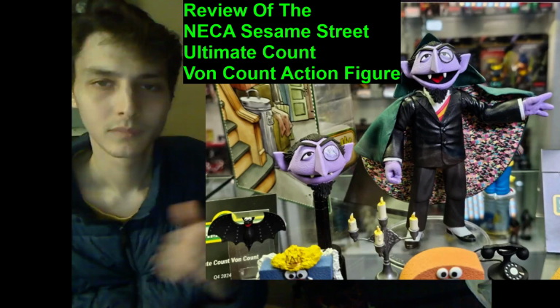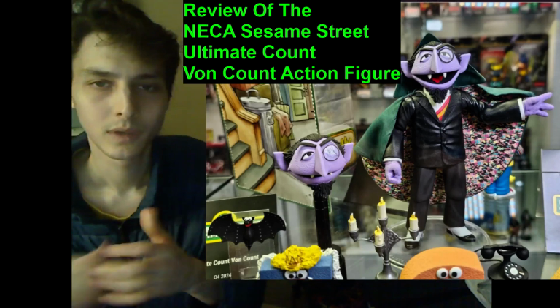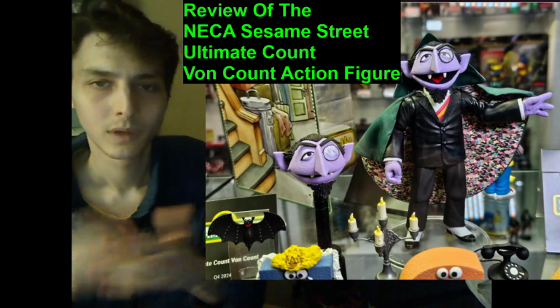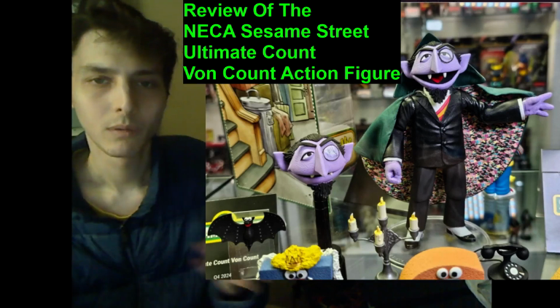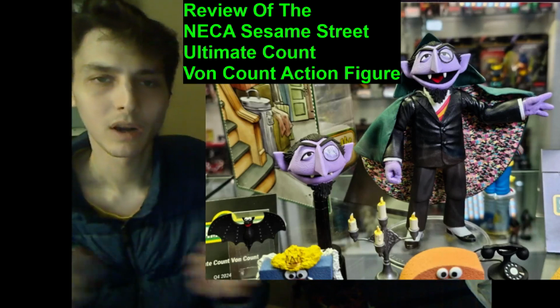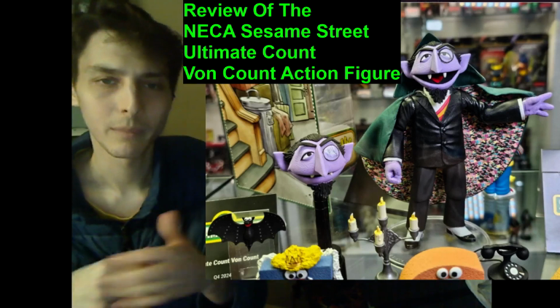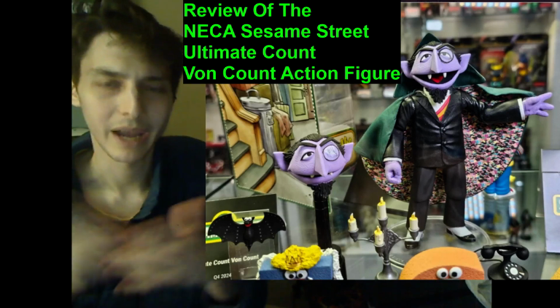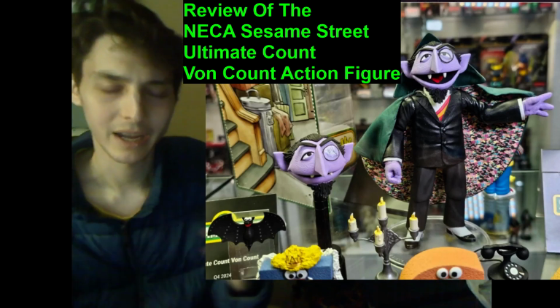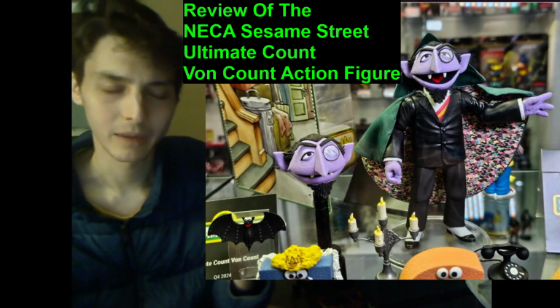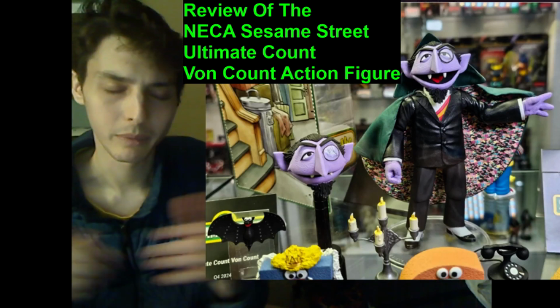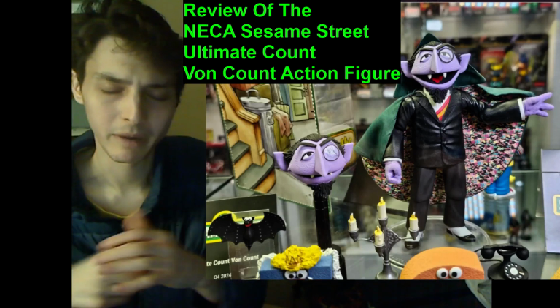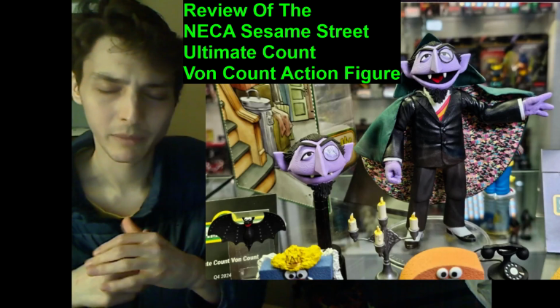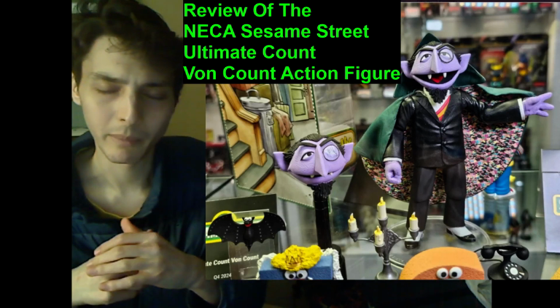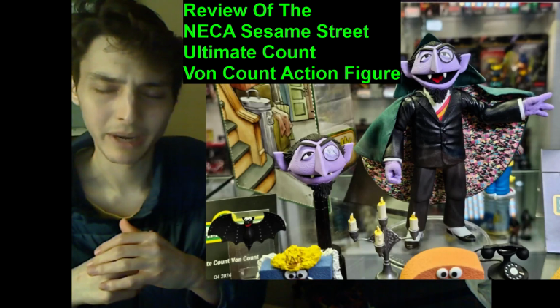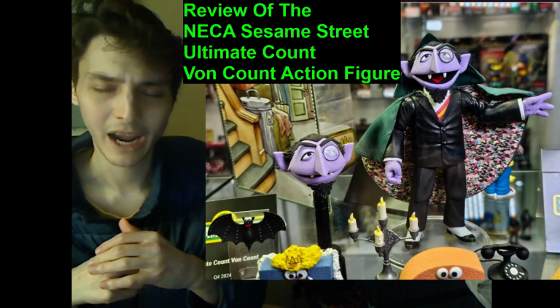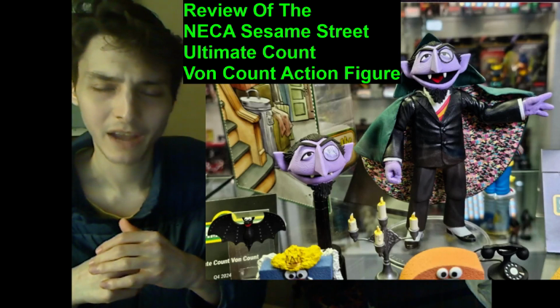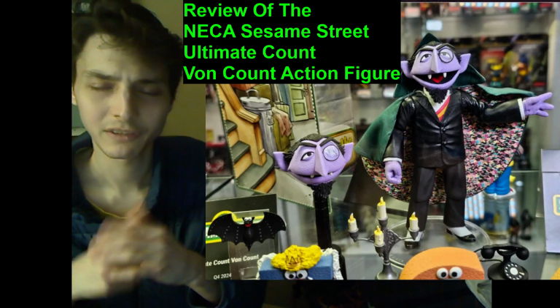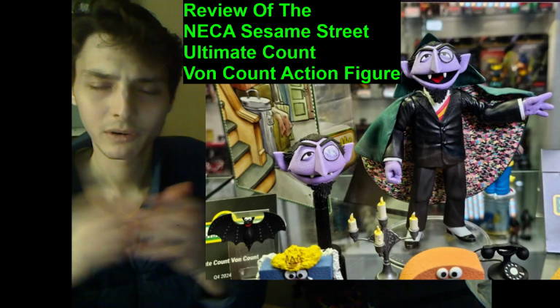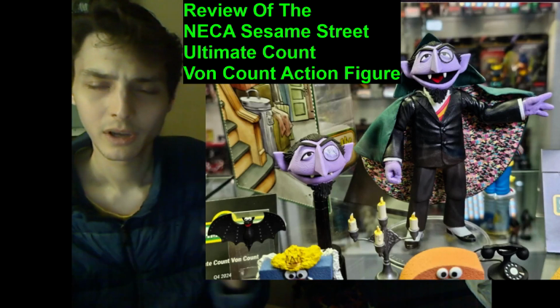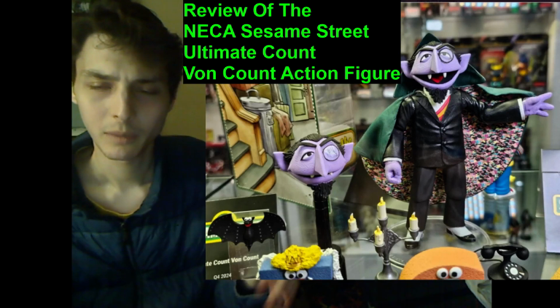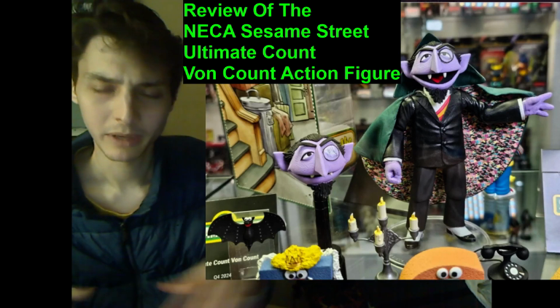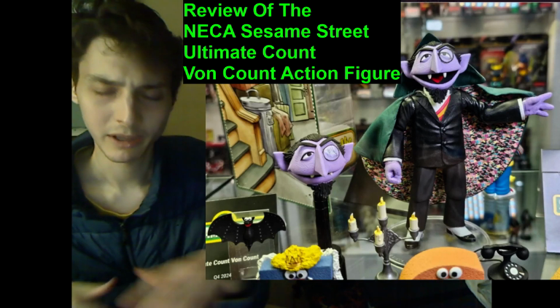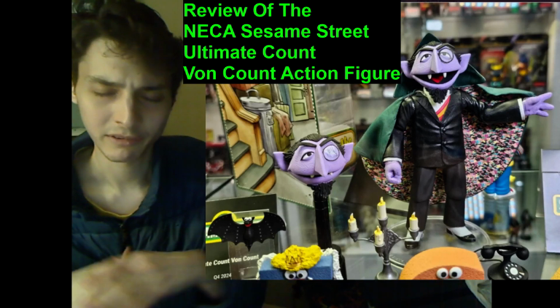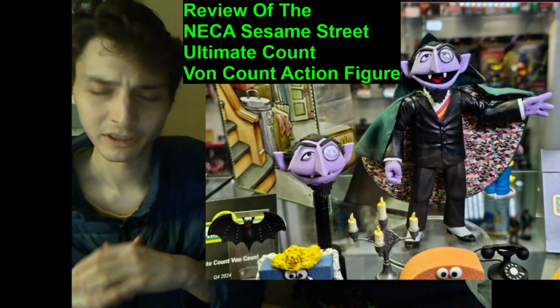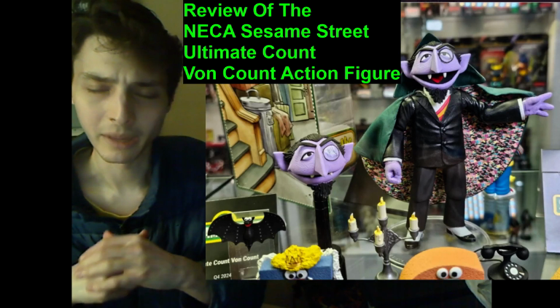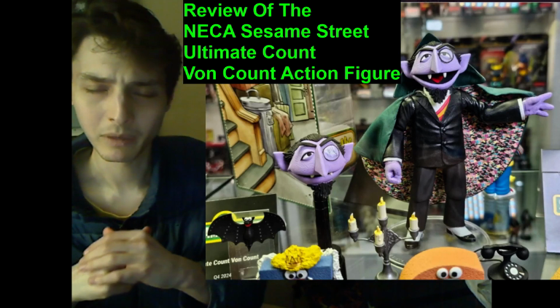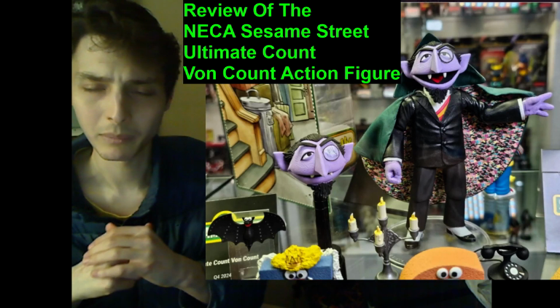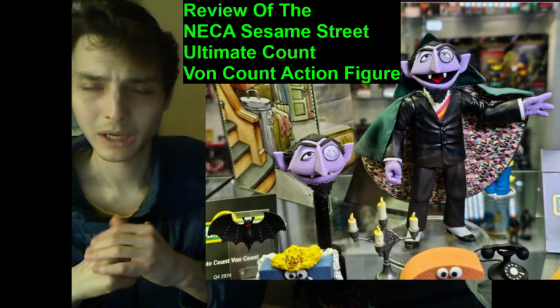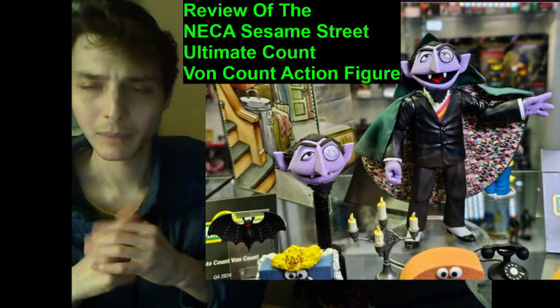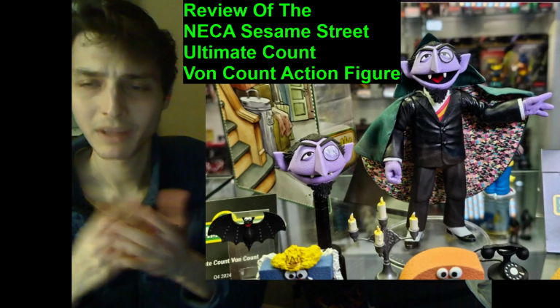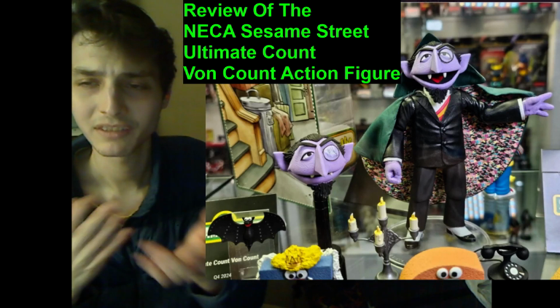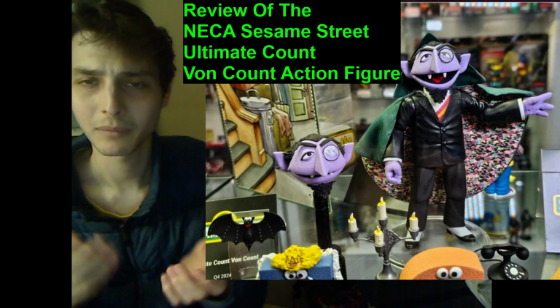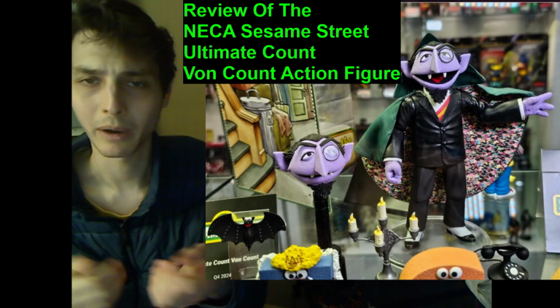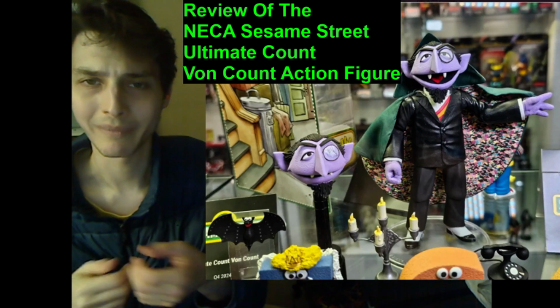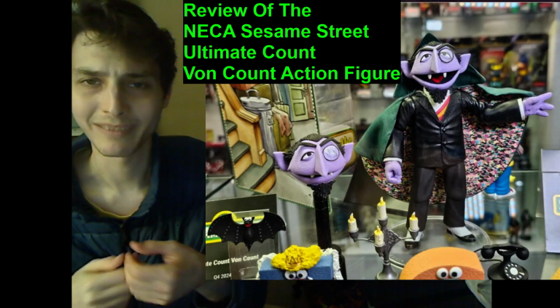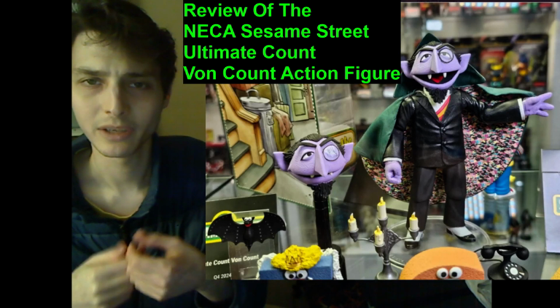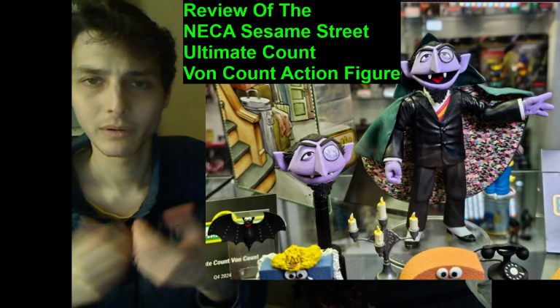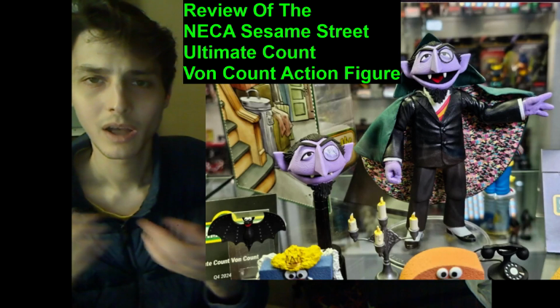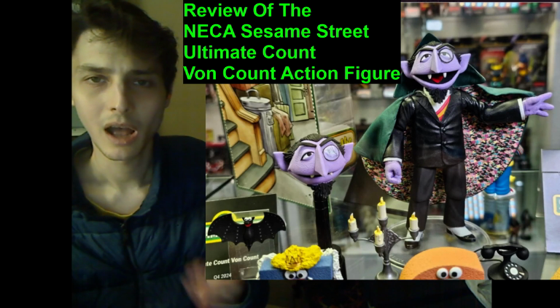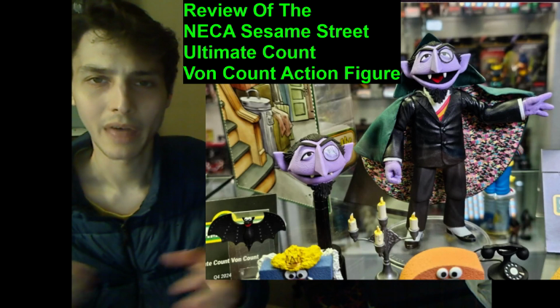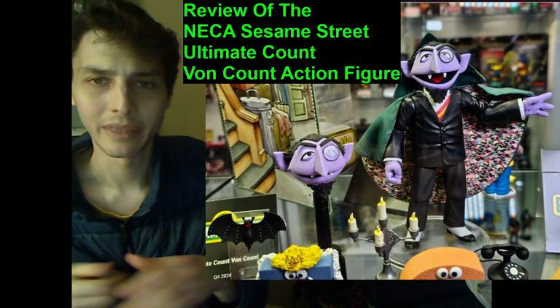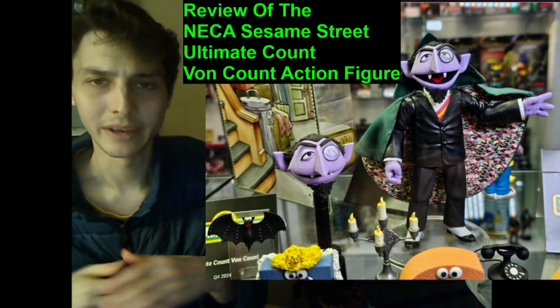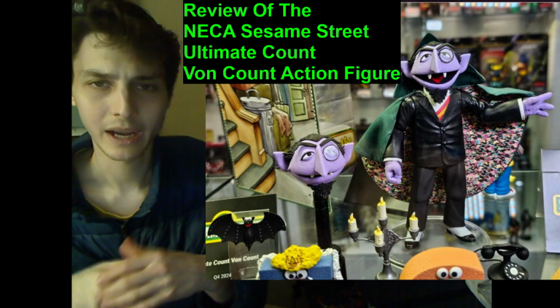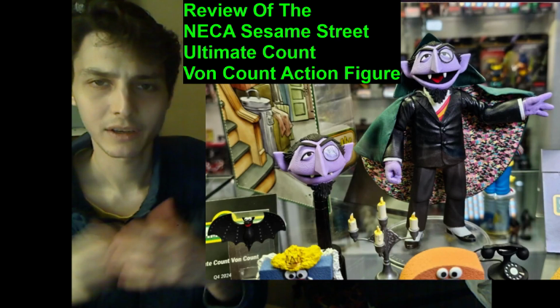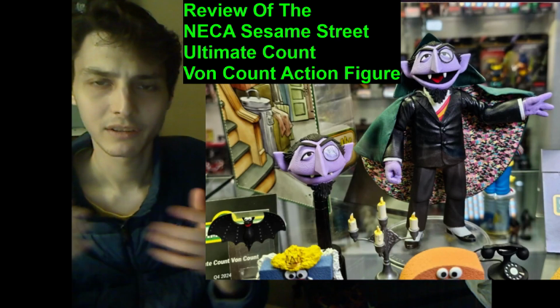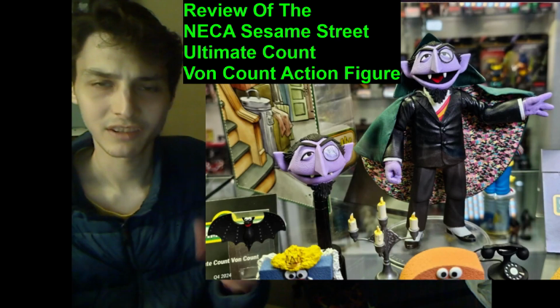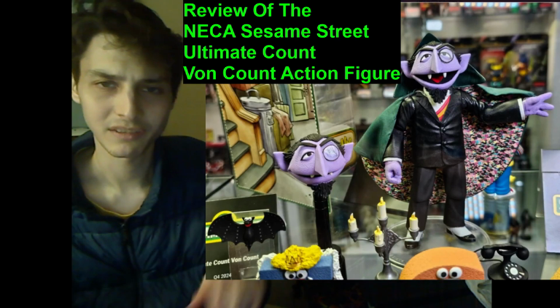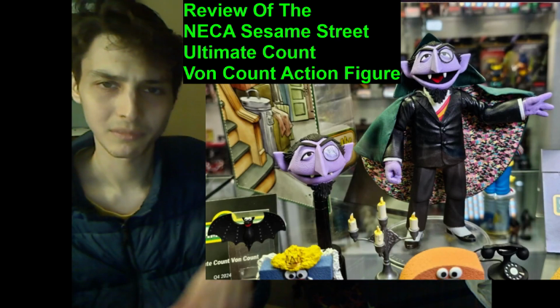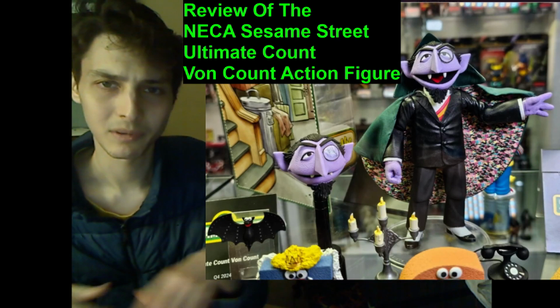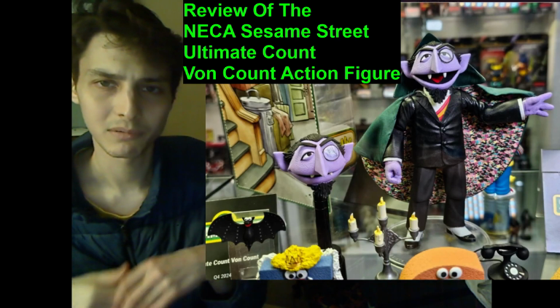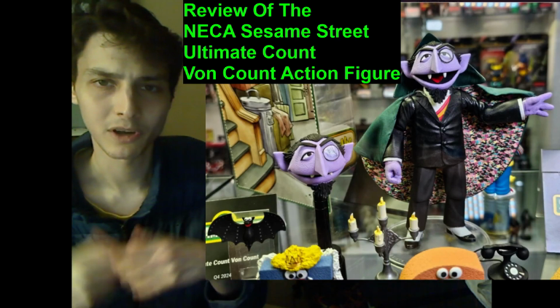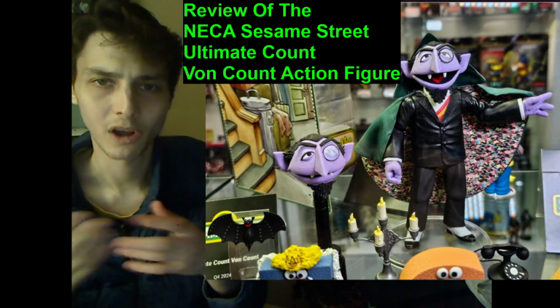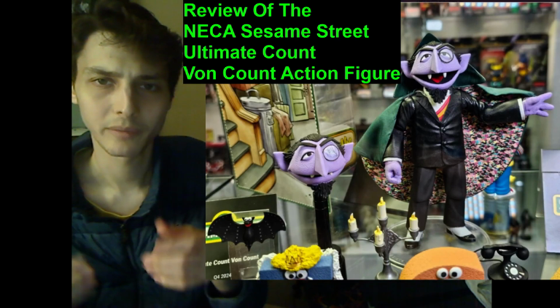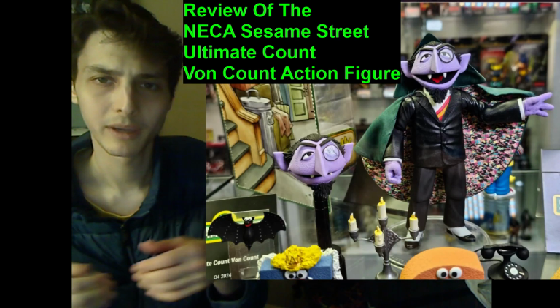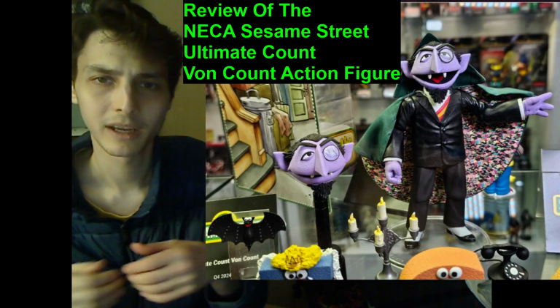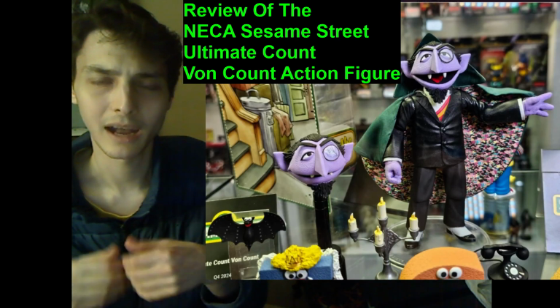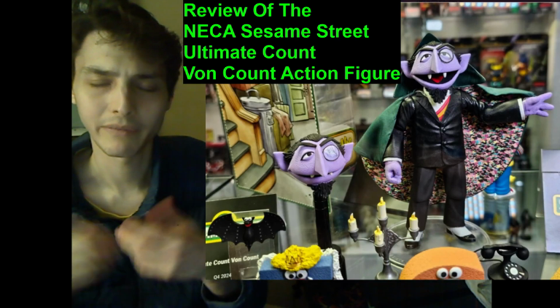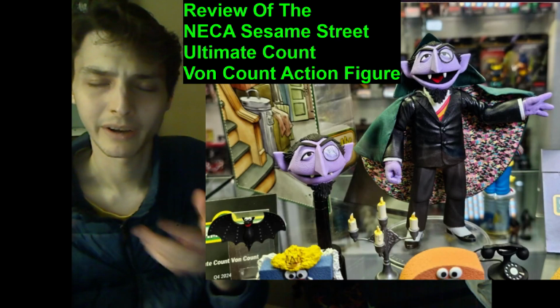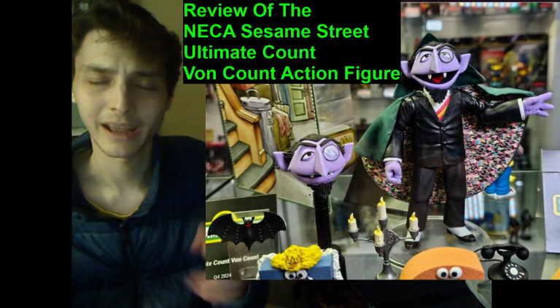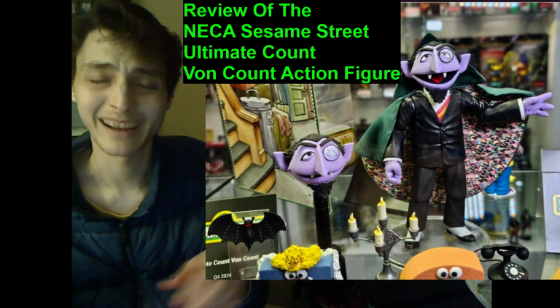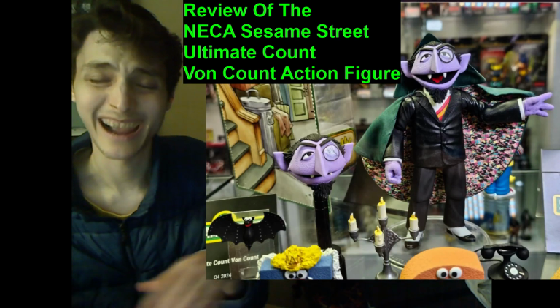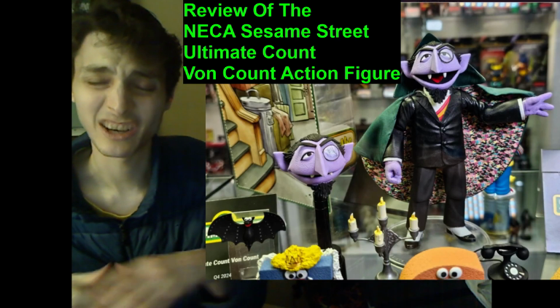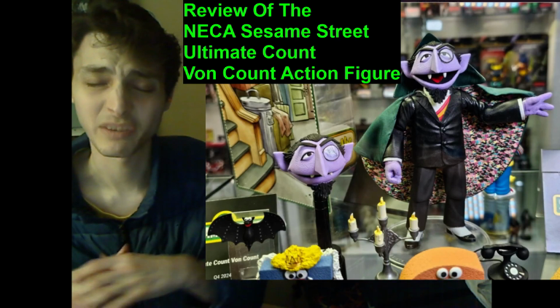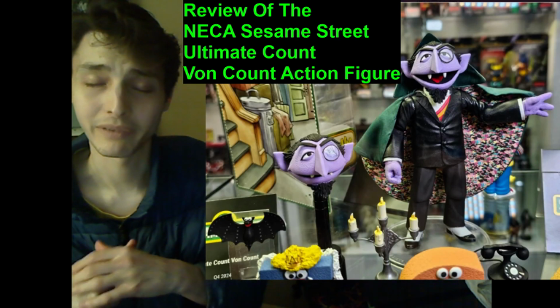Welcome back. I'm a bit bedazzled, because today I'm going to be commencing my review of the NECA Sesame Street Ultimate Count-on-Count action figure.